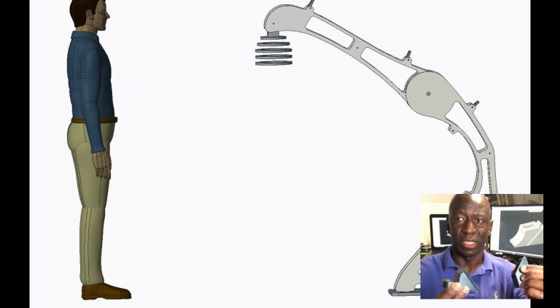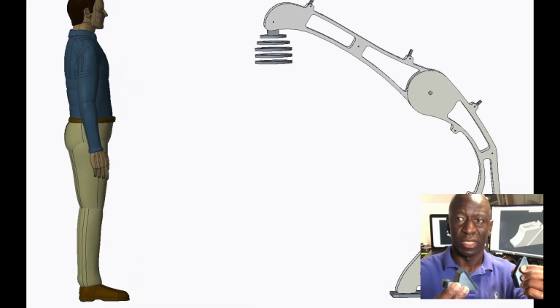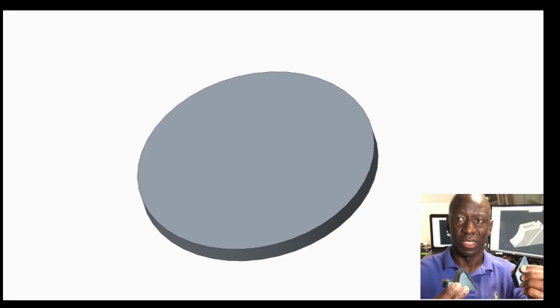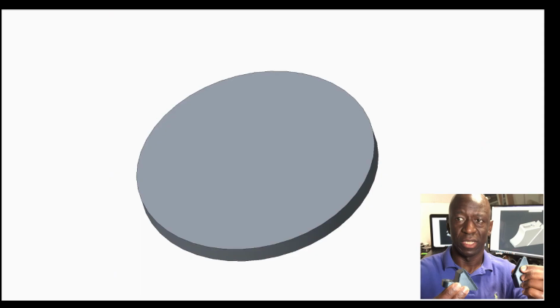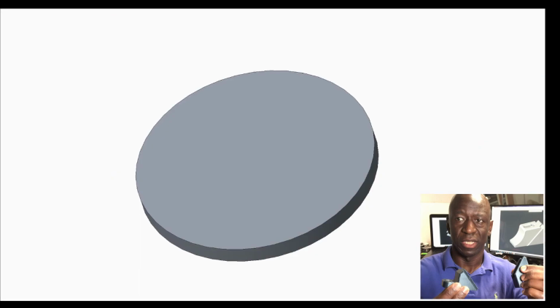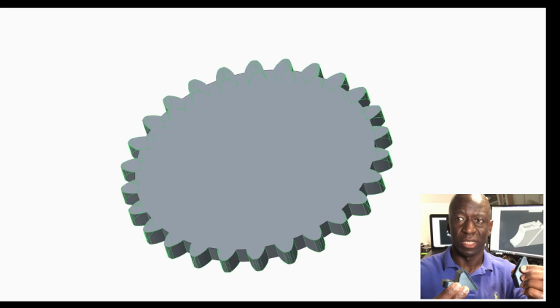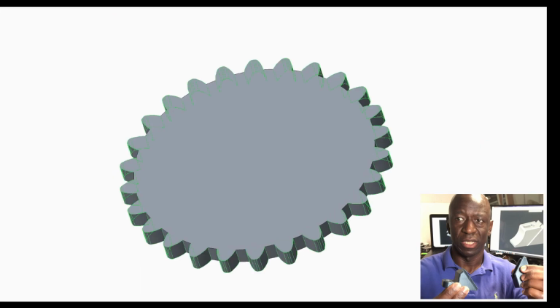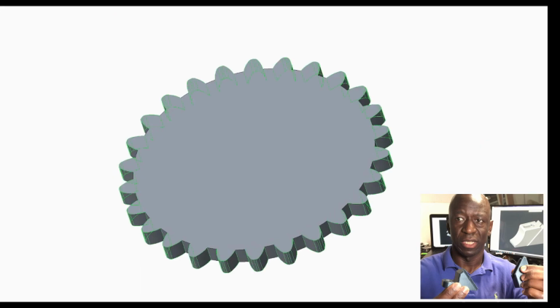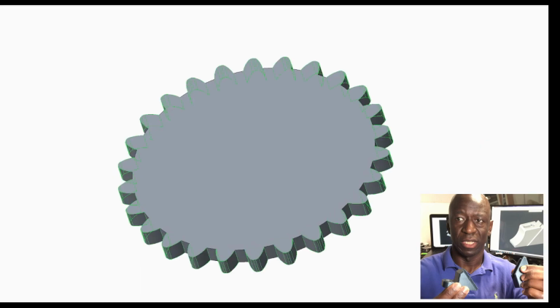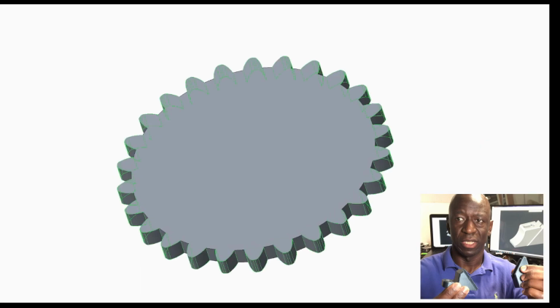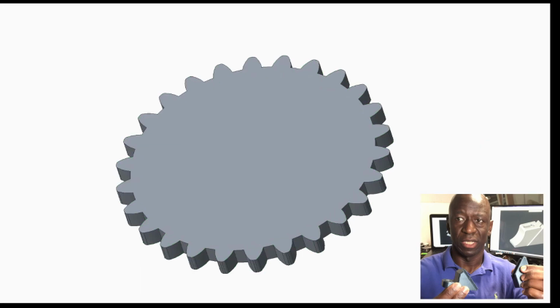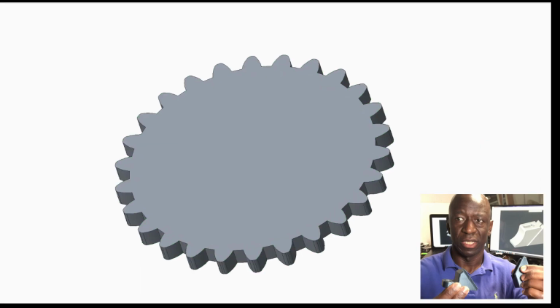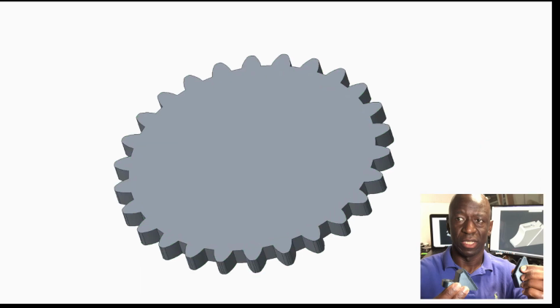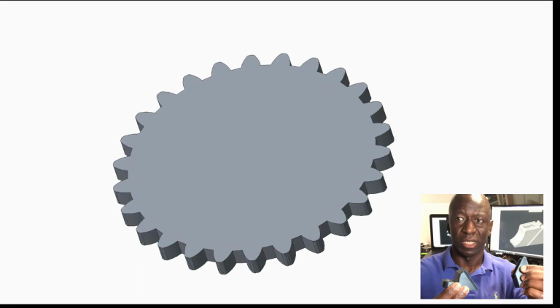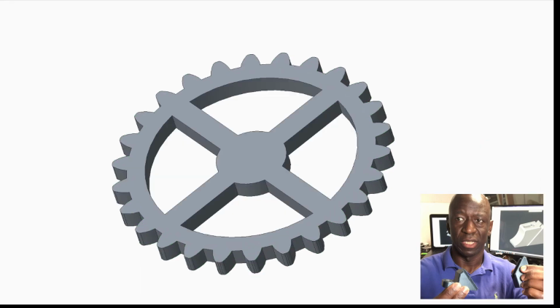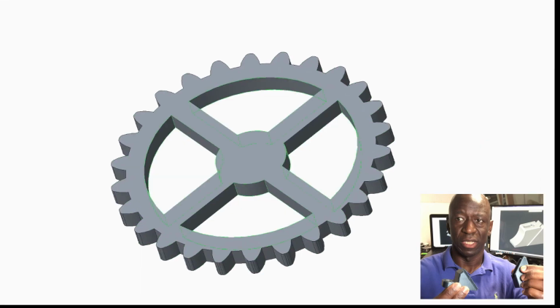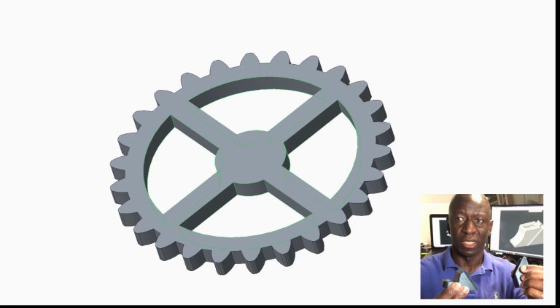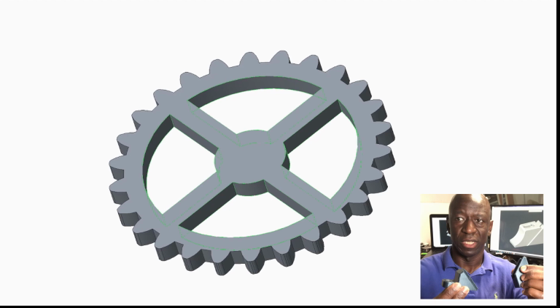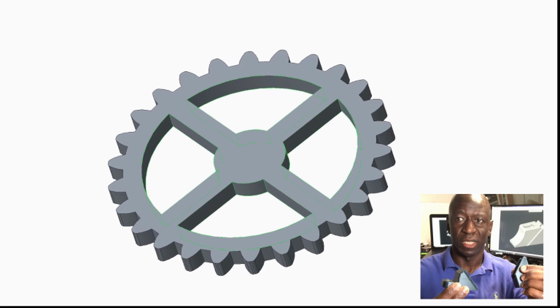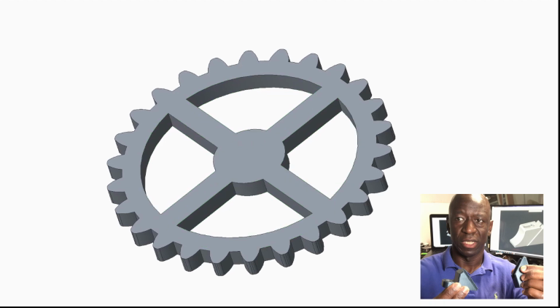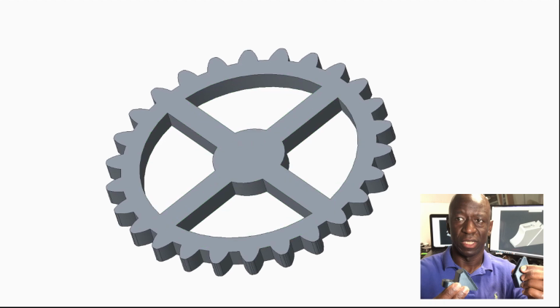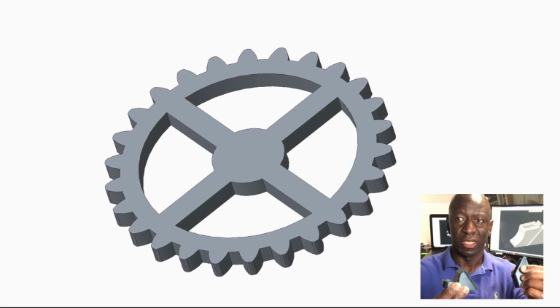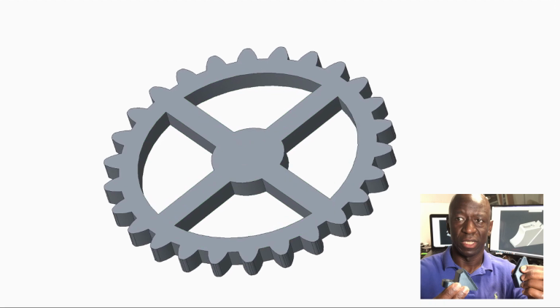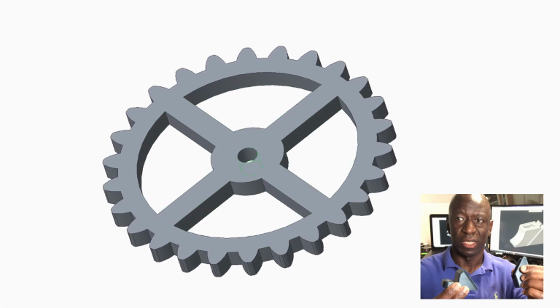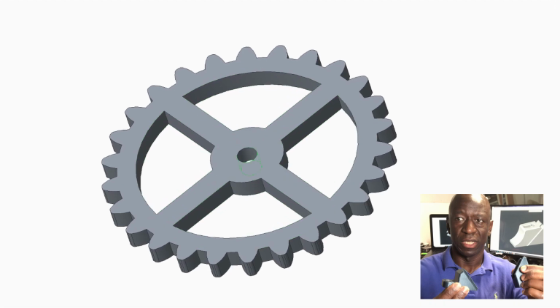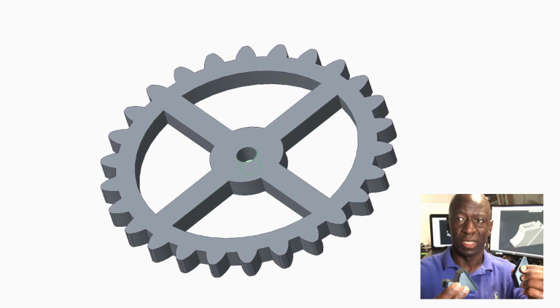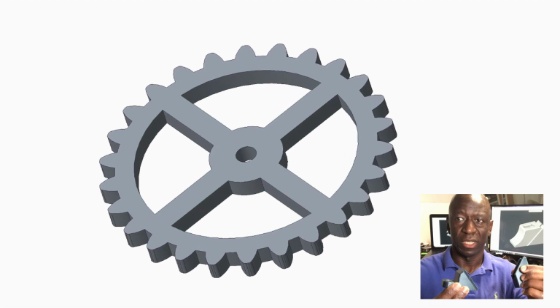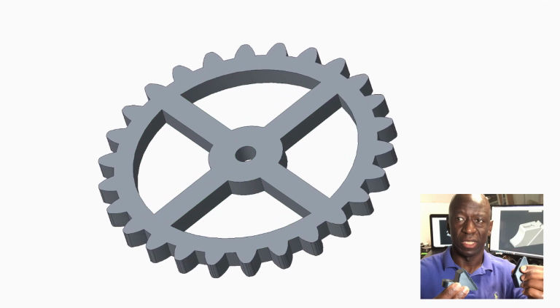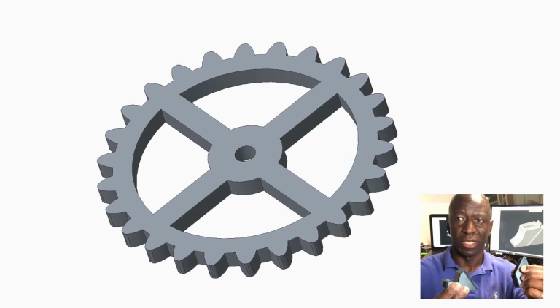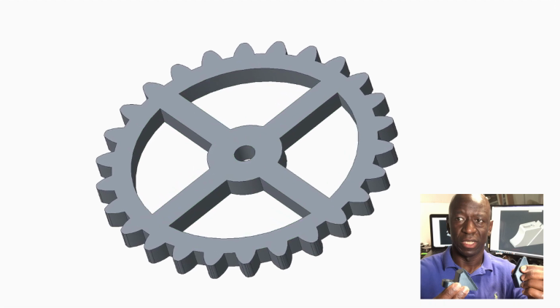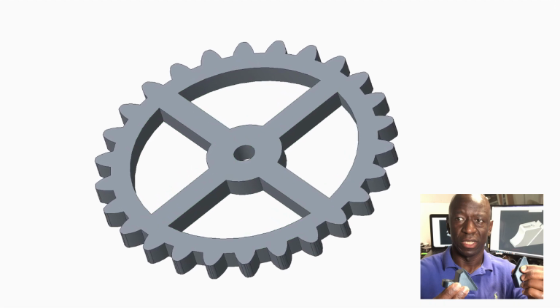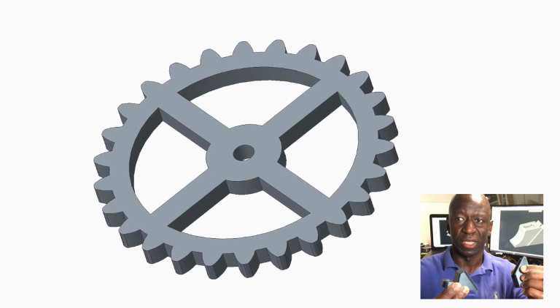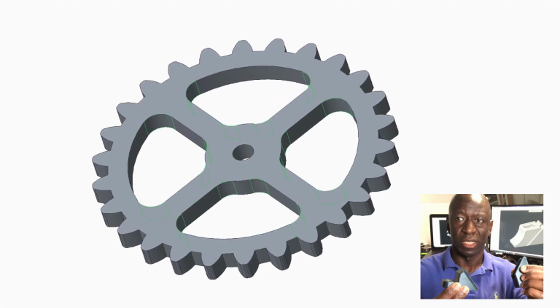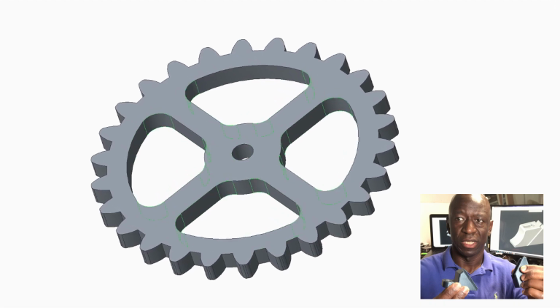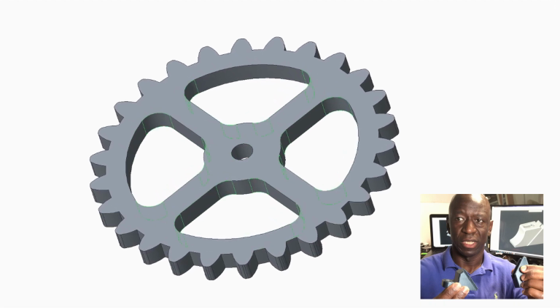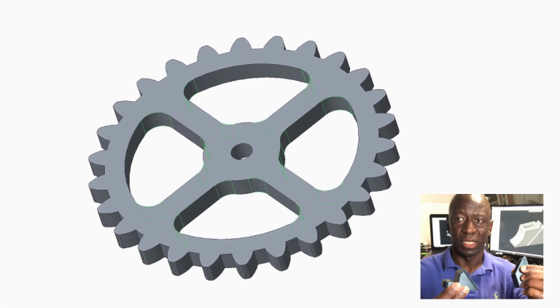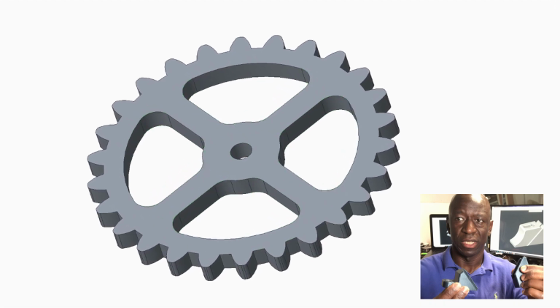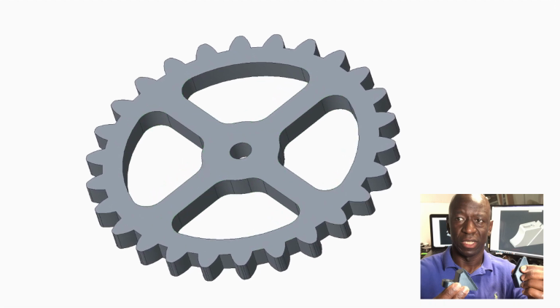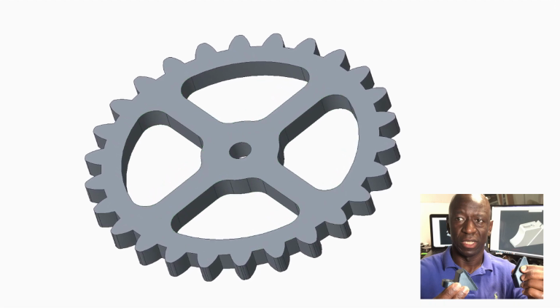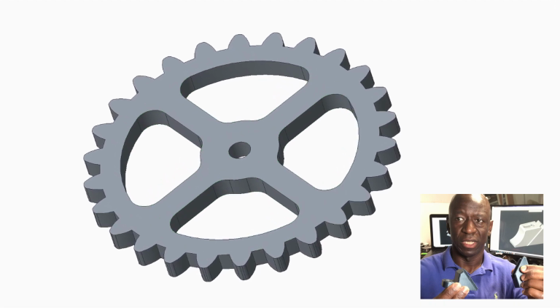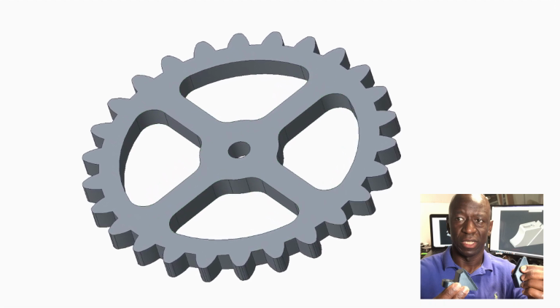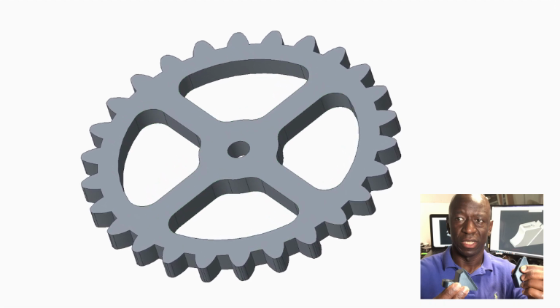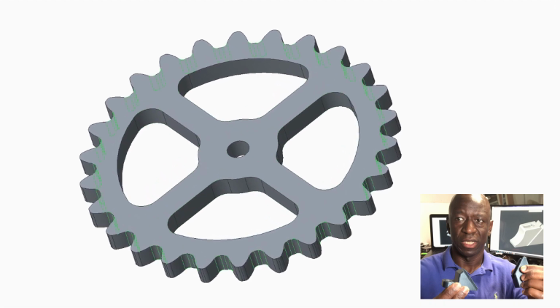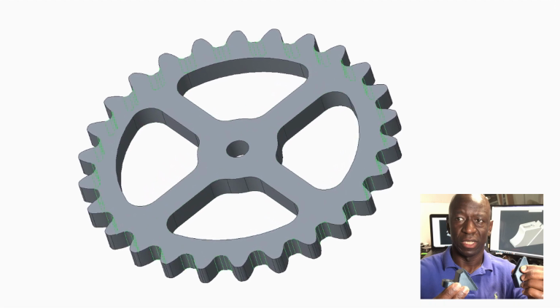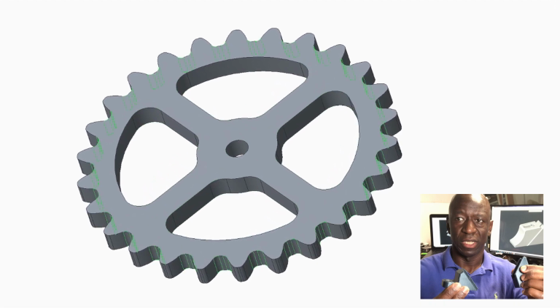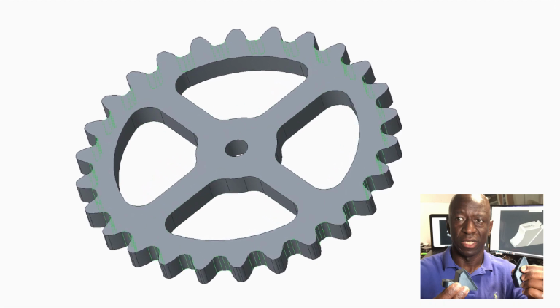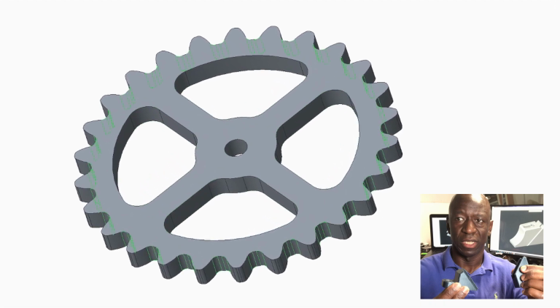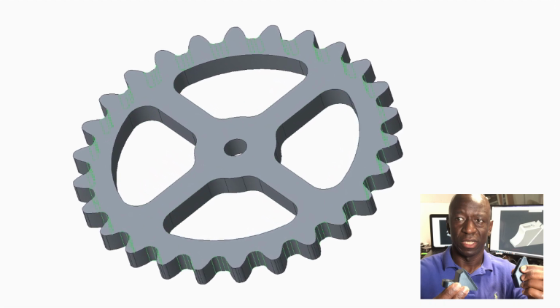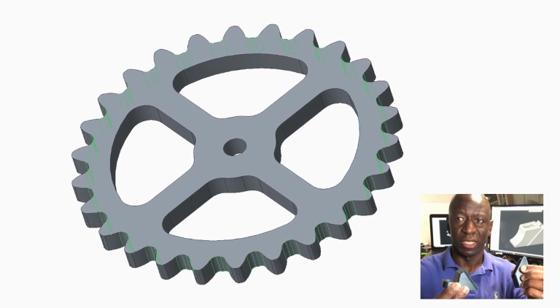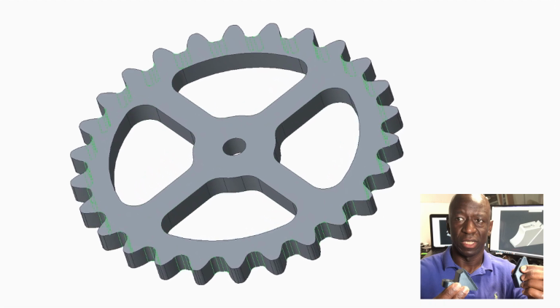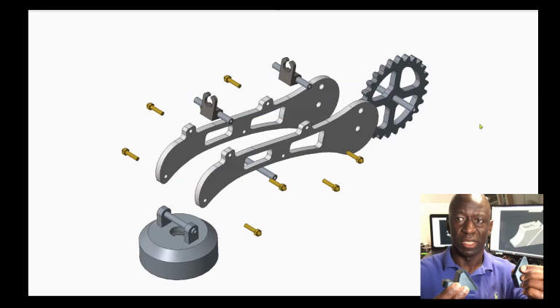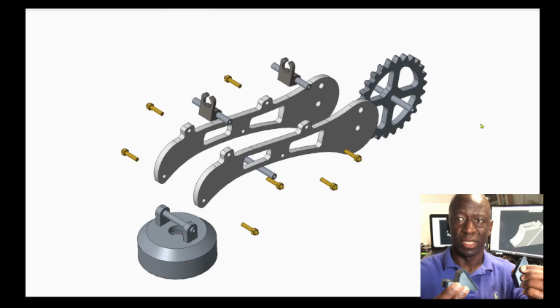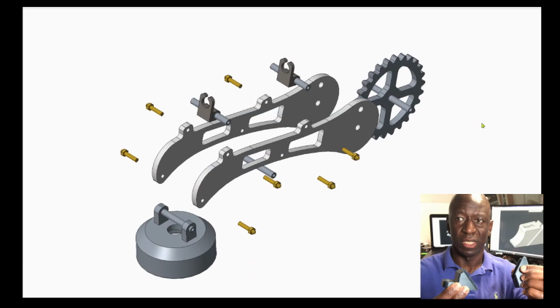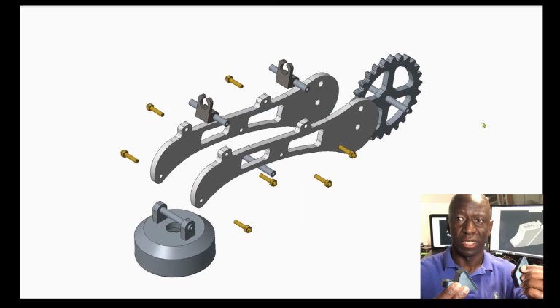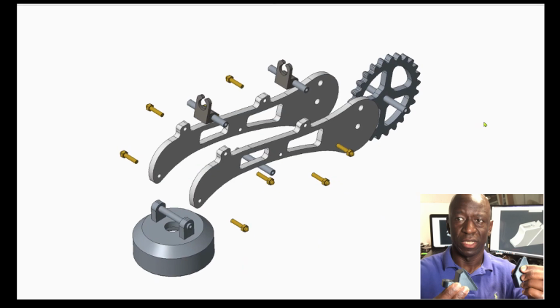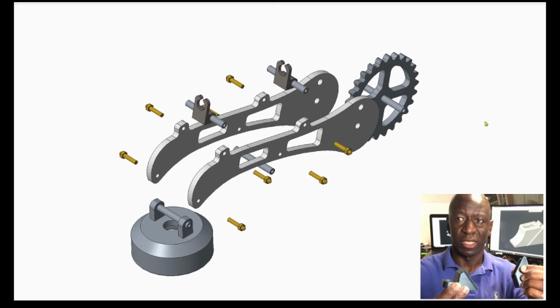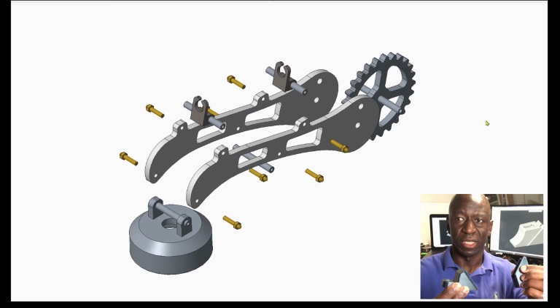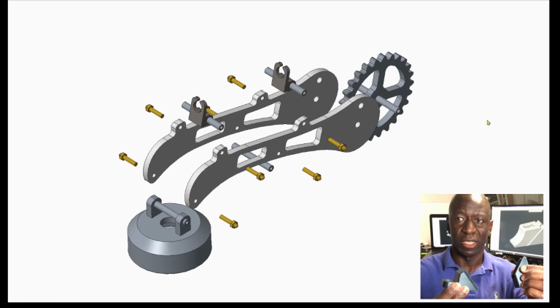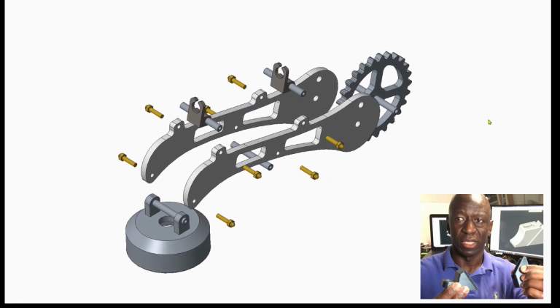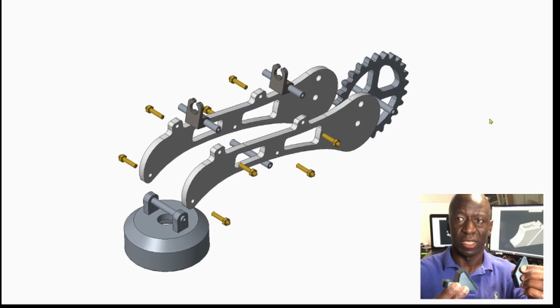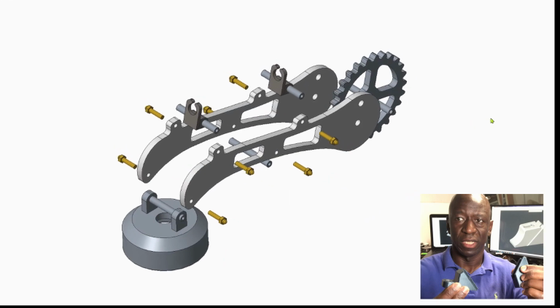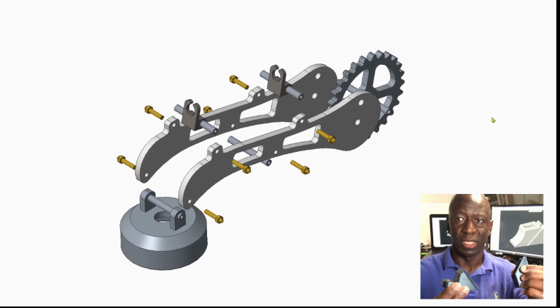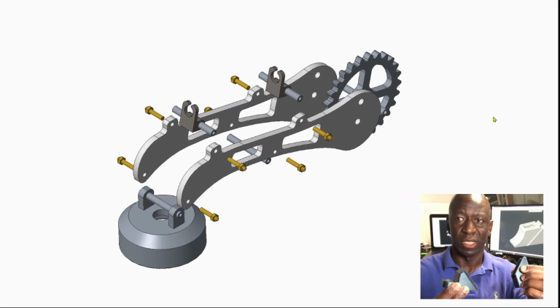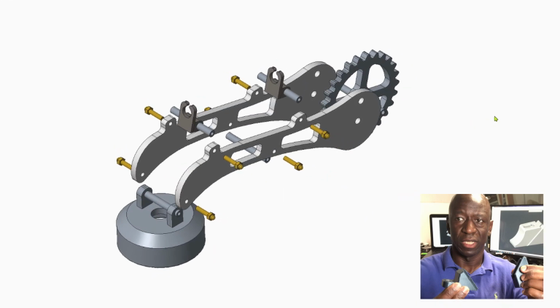I then completed the CAD models and assembly. I also scaled down the lamp to a desktop version for now.